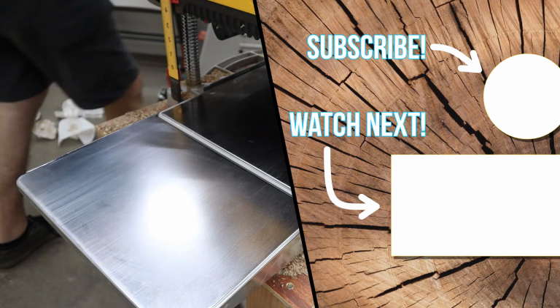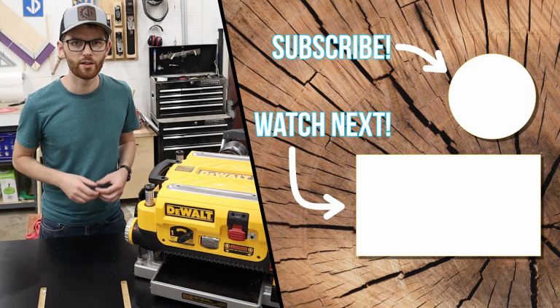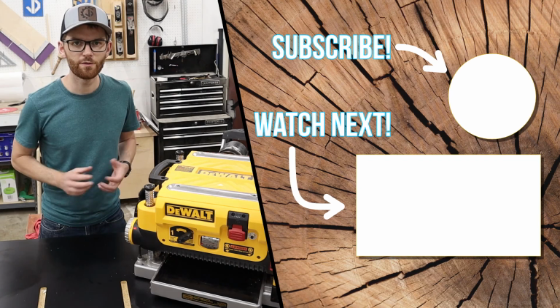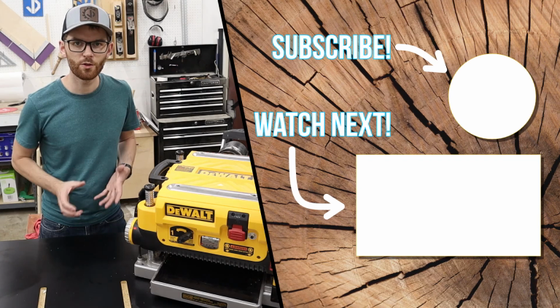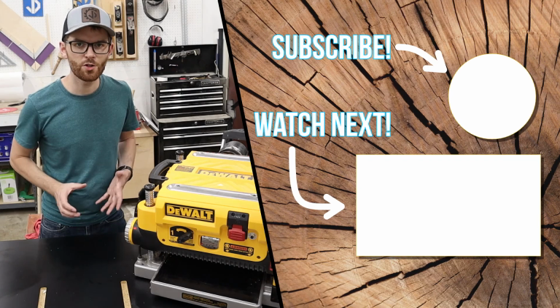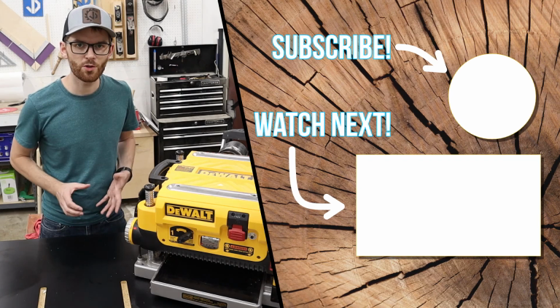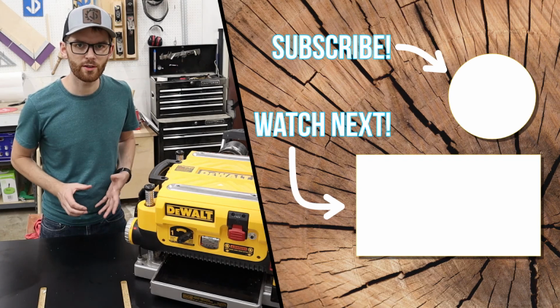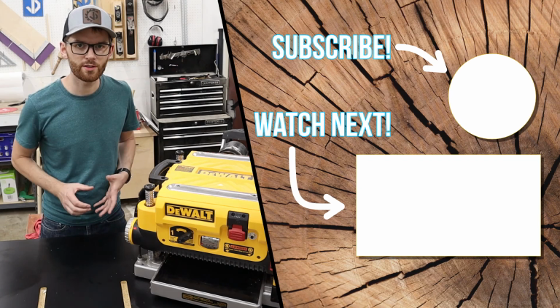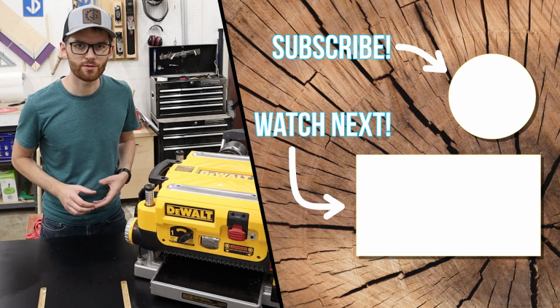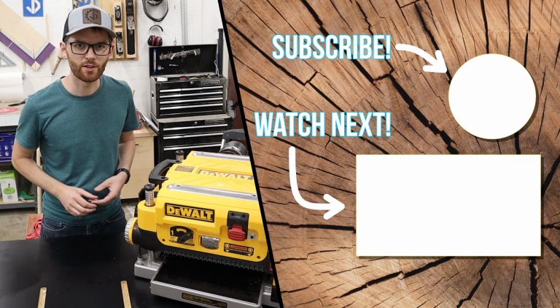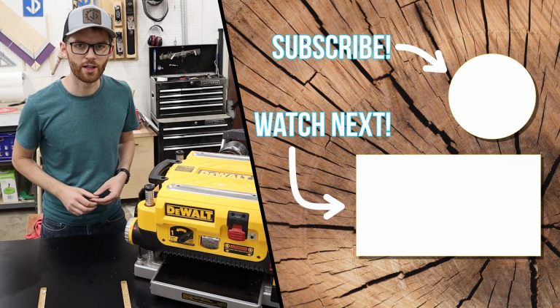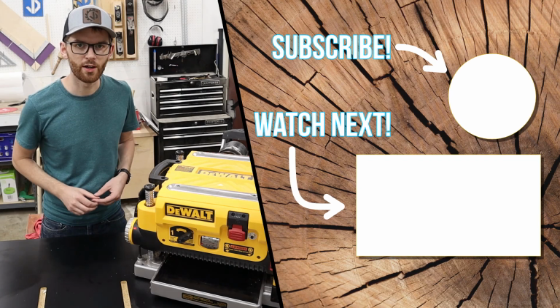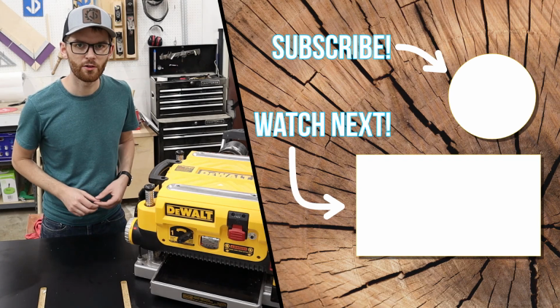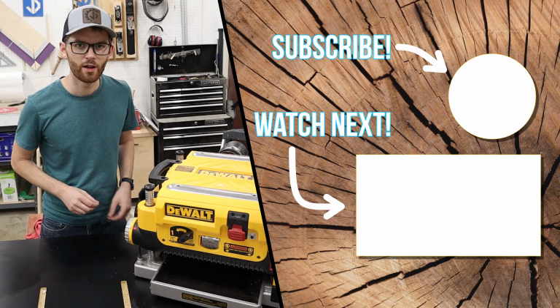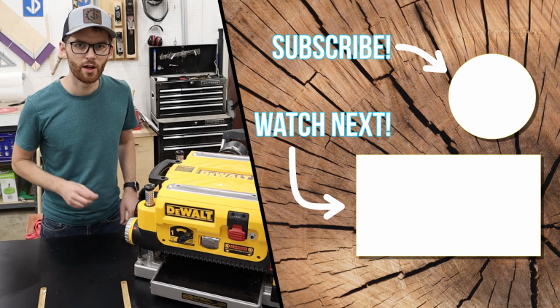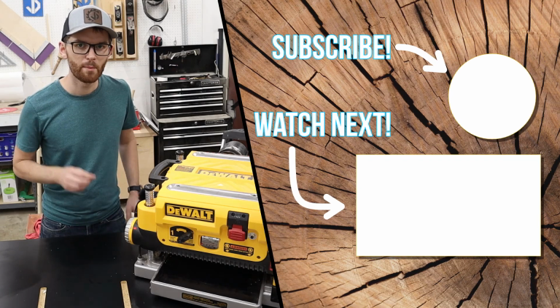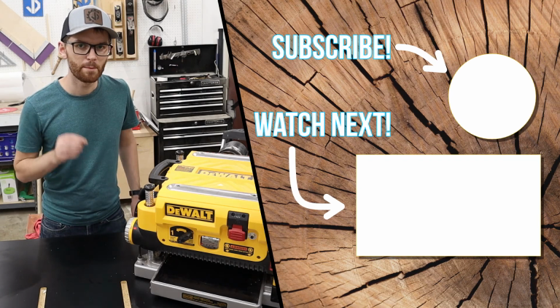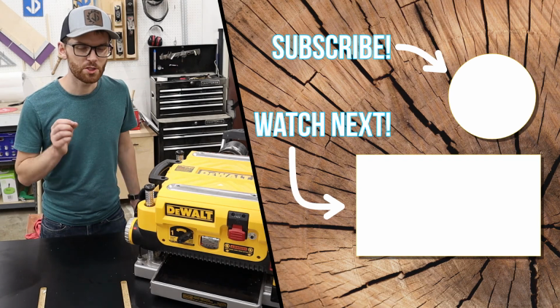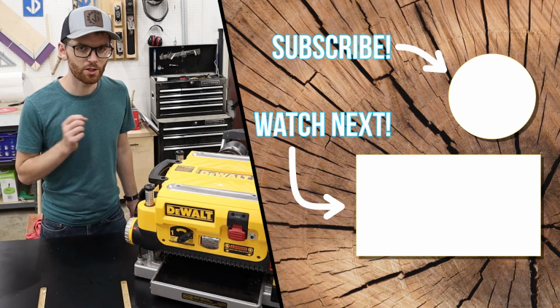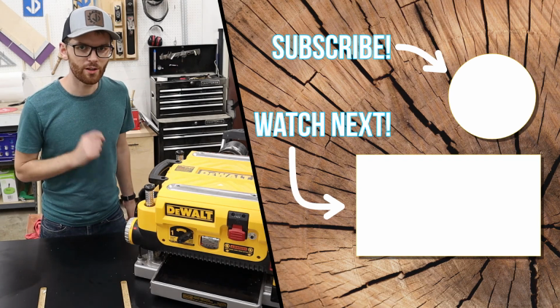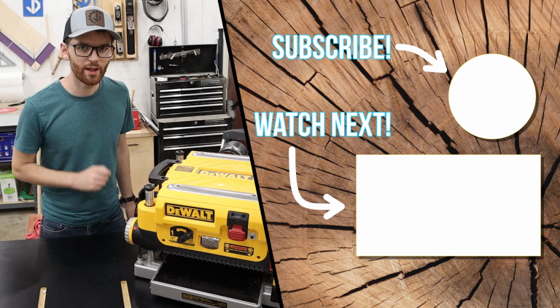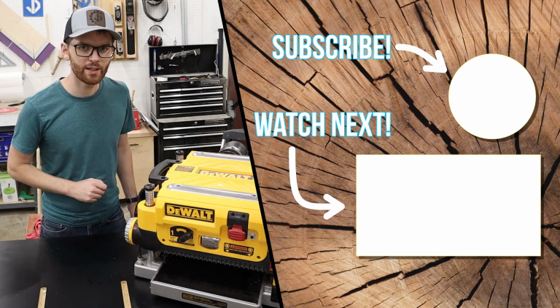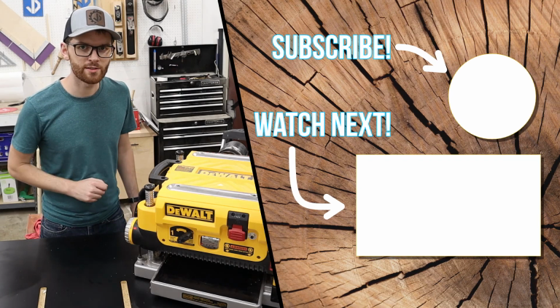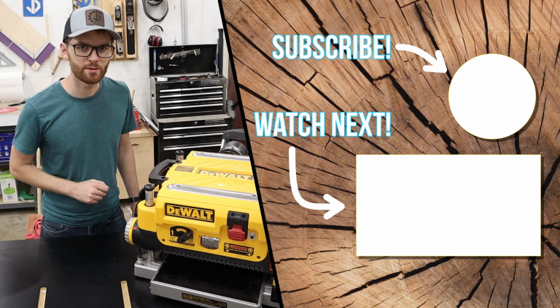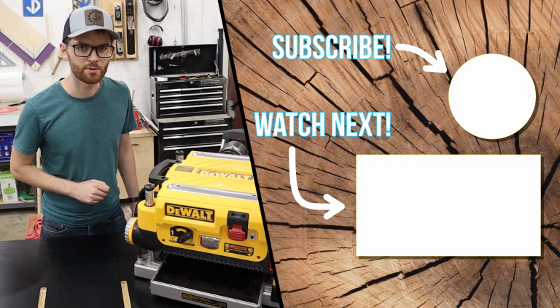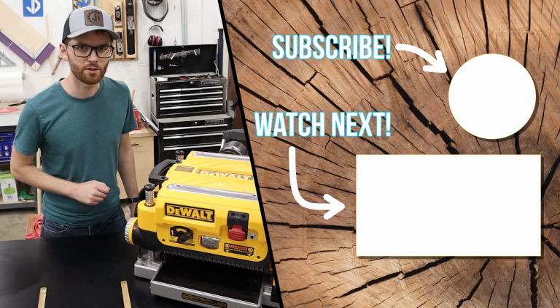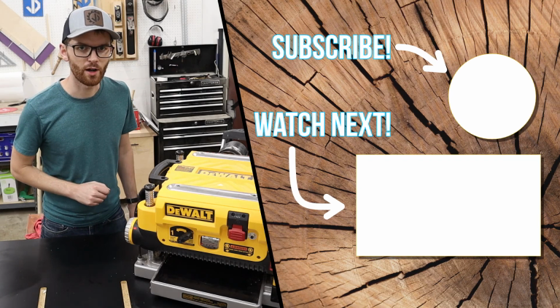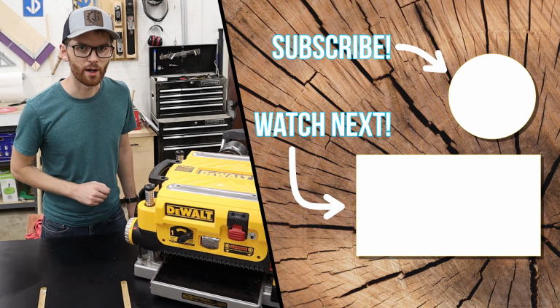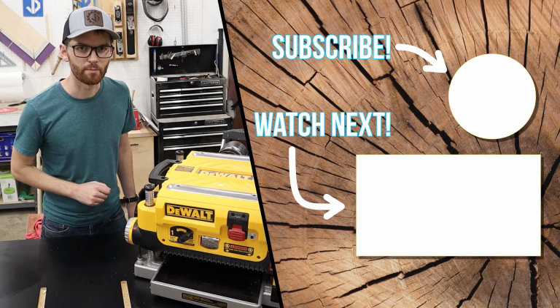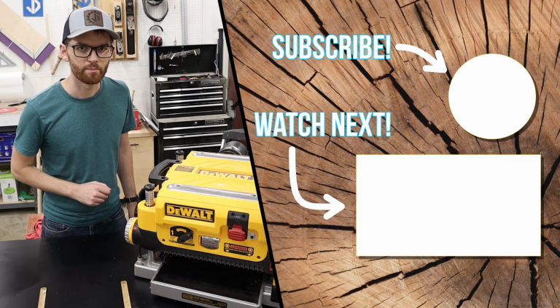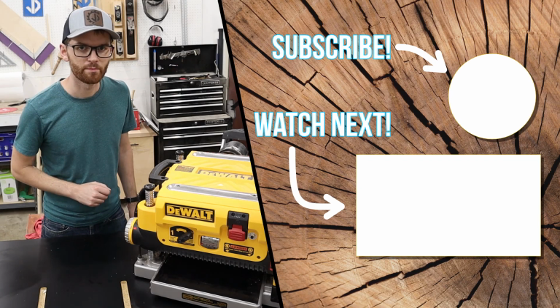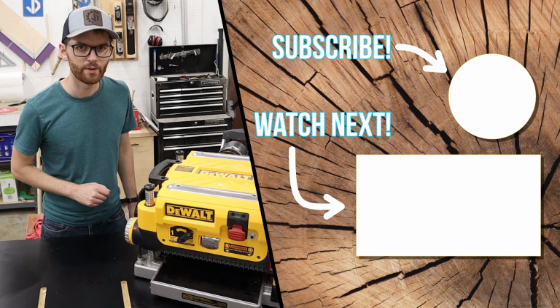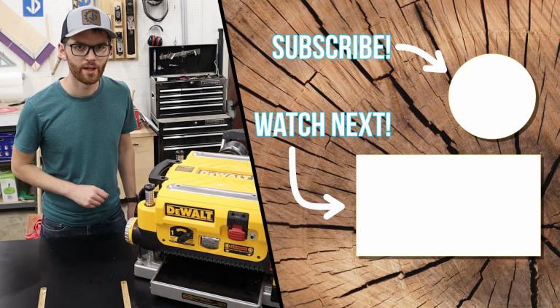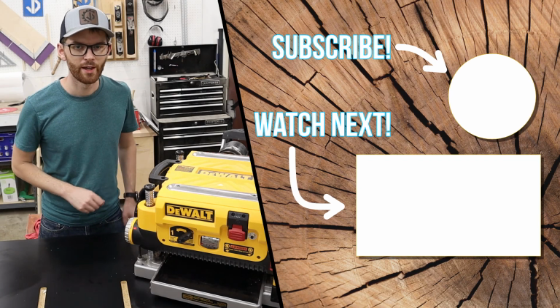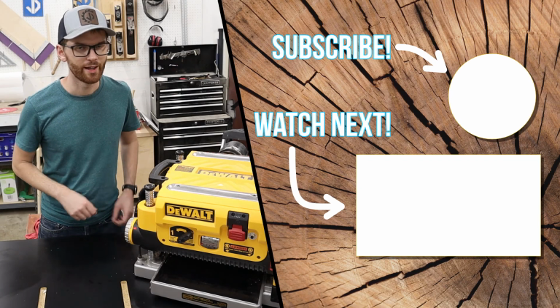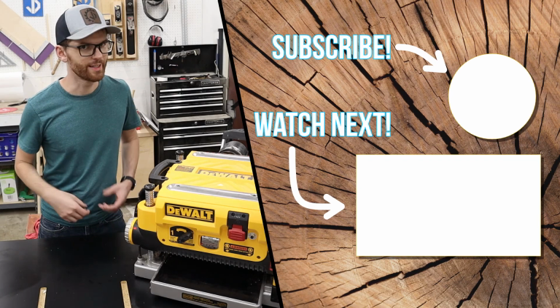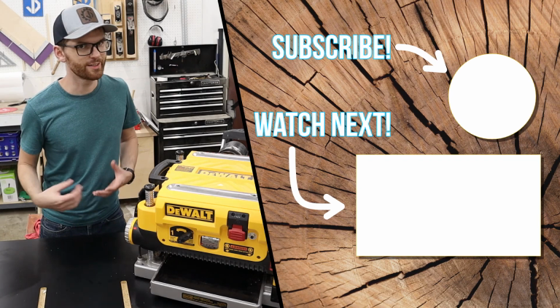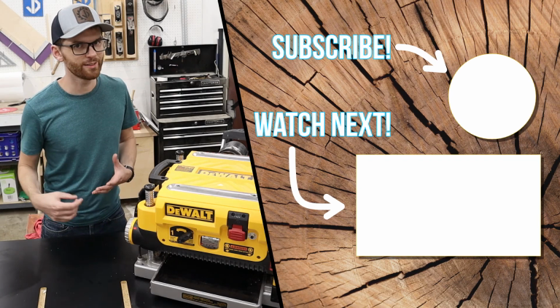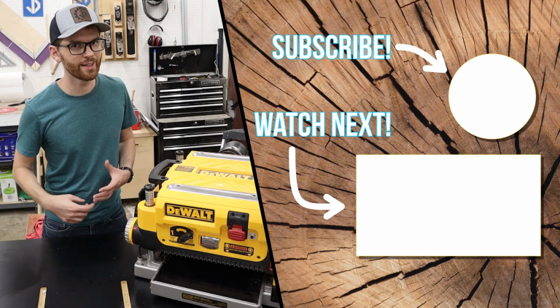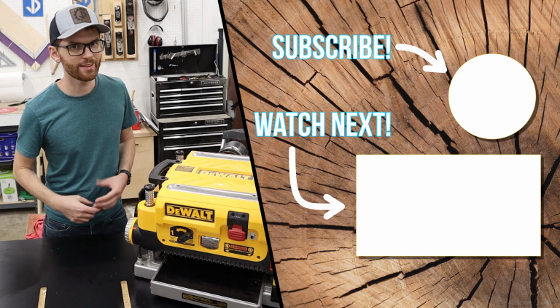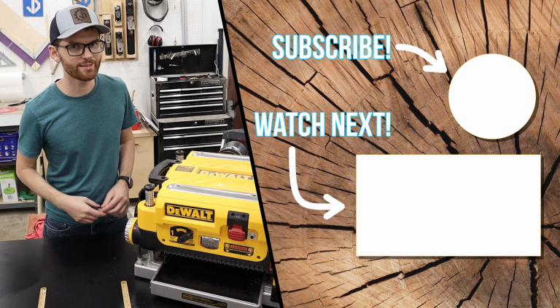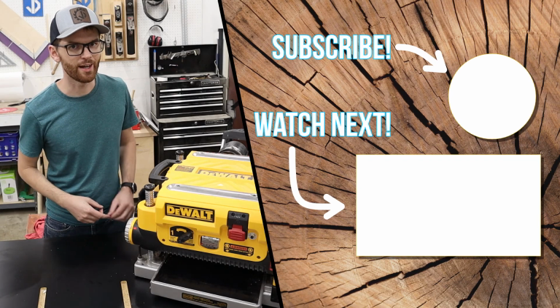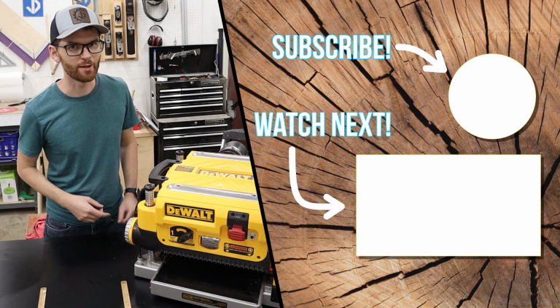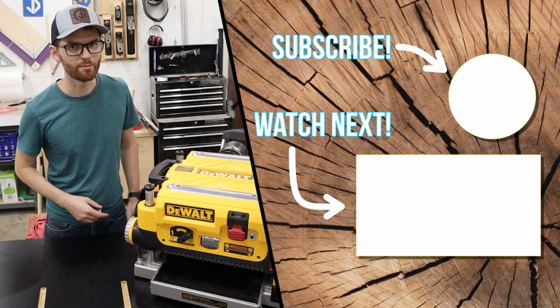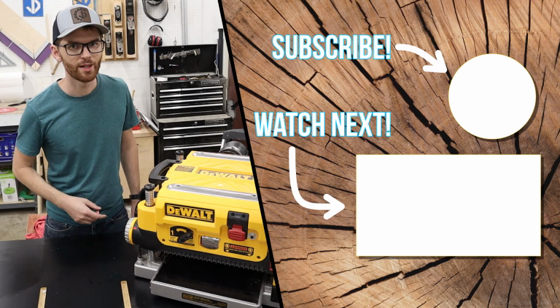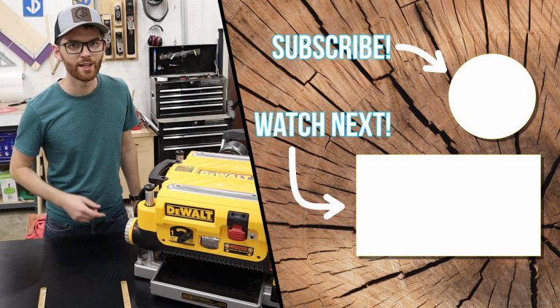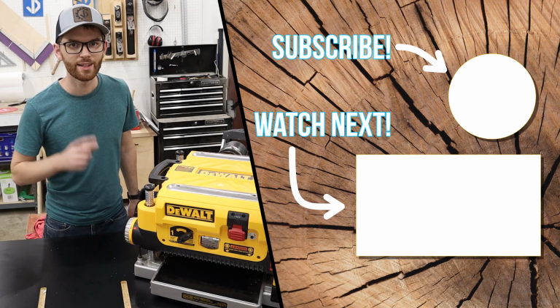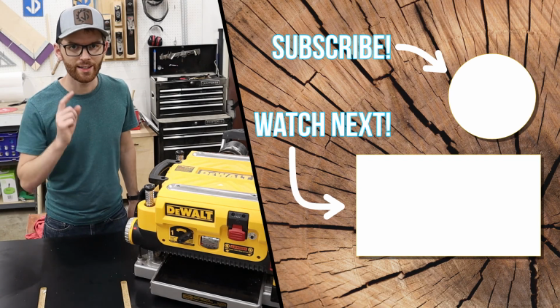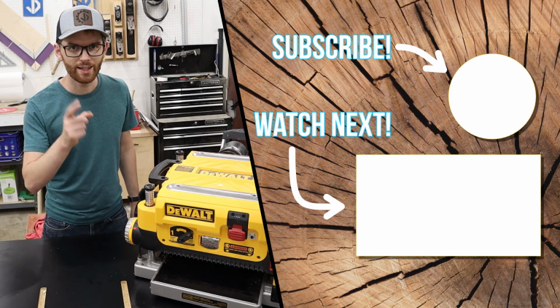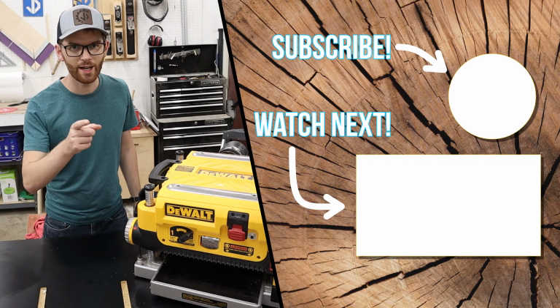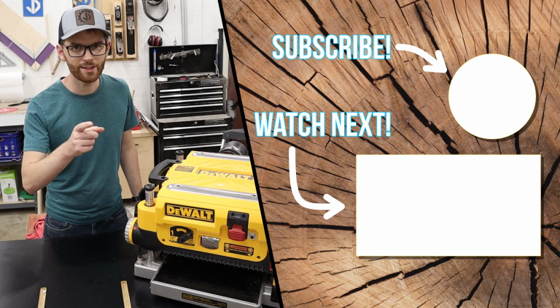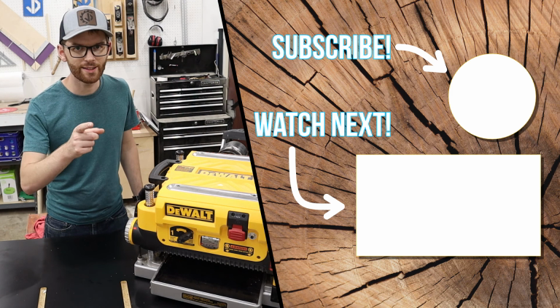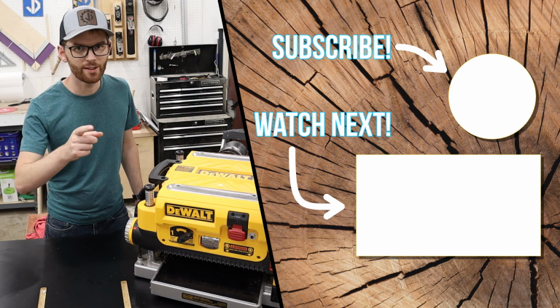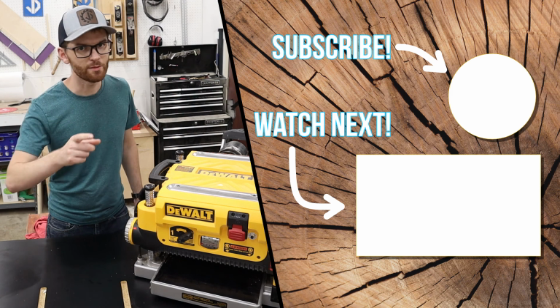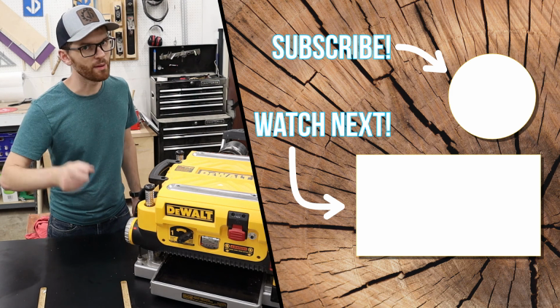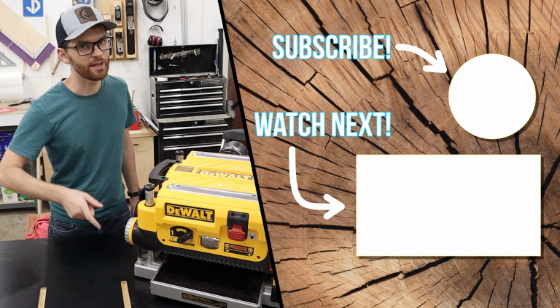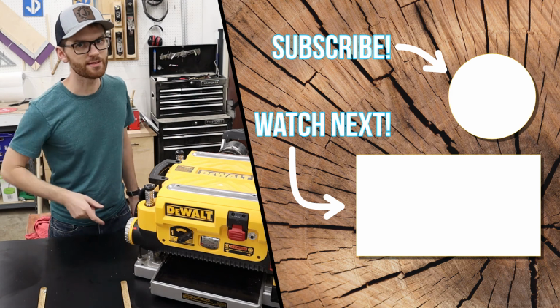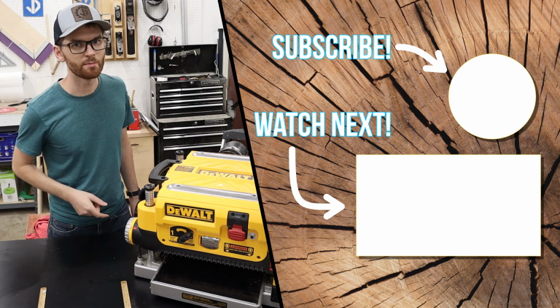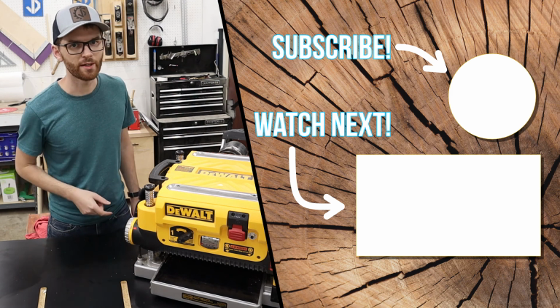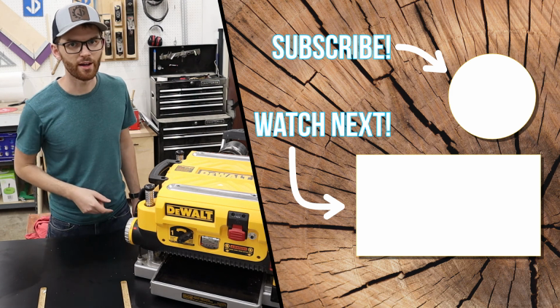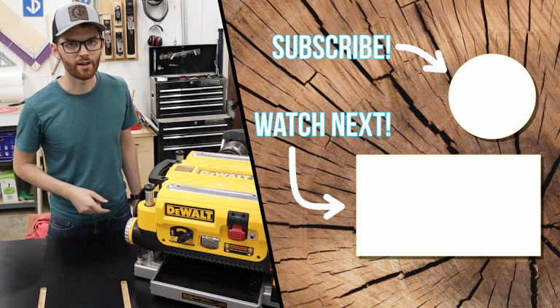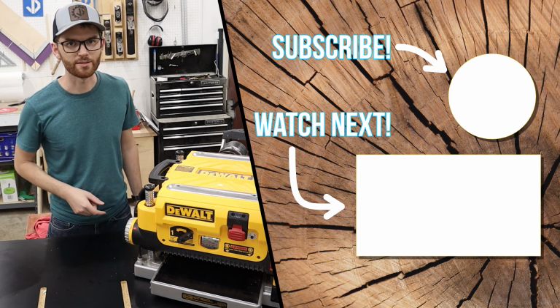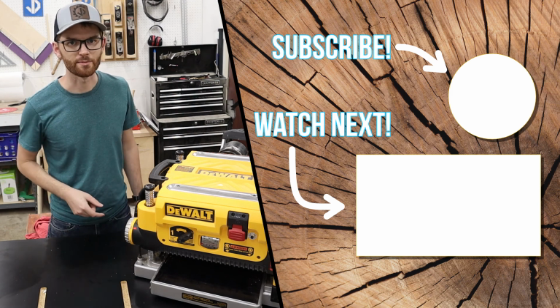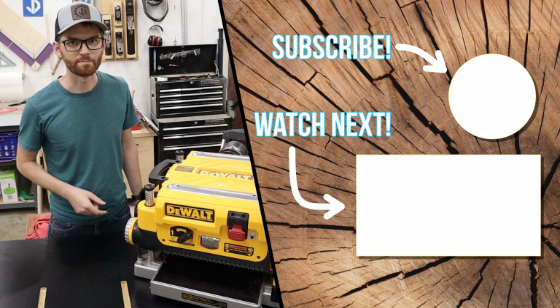If you enjoyed this video, be sure to like and subscribe. Until next time, get out there and make something awesome.